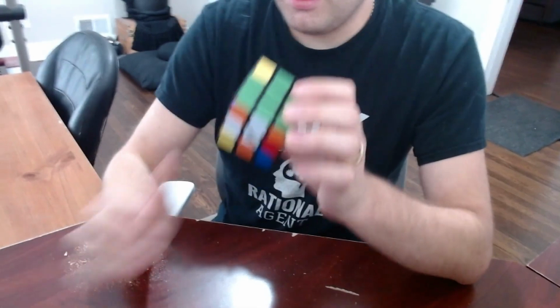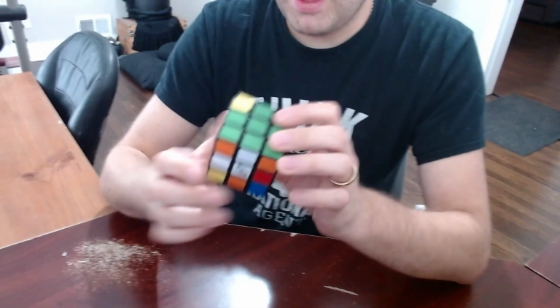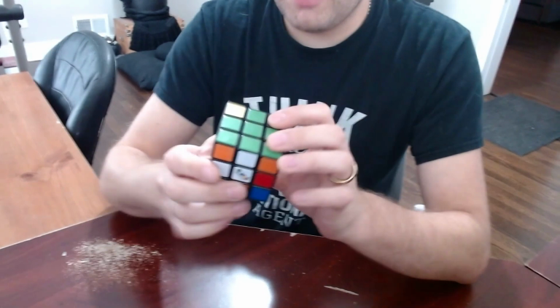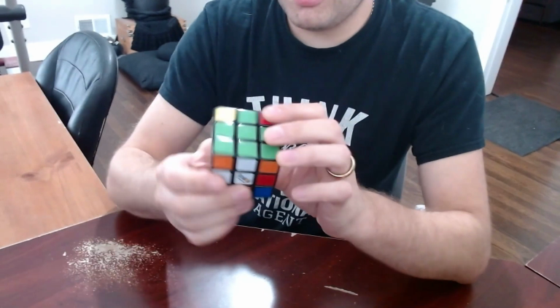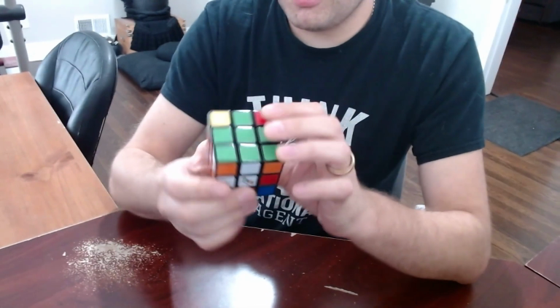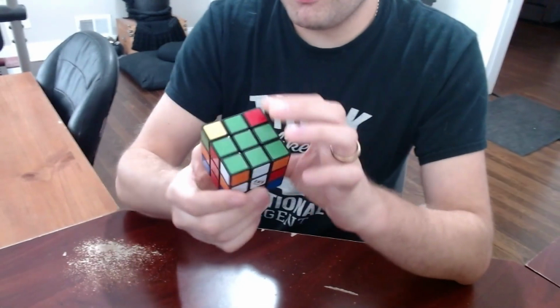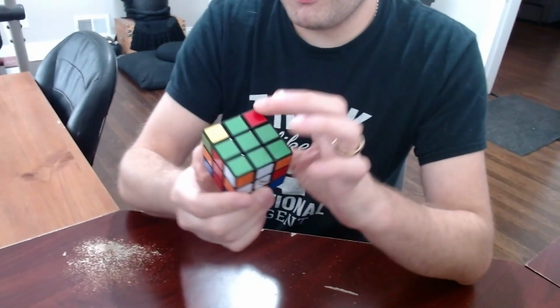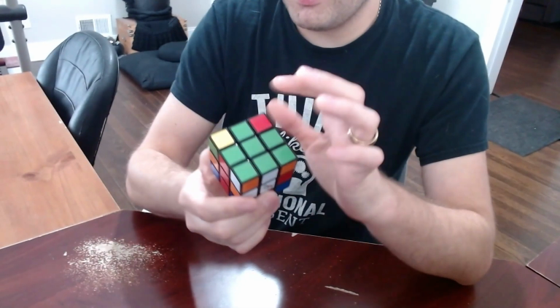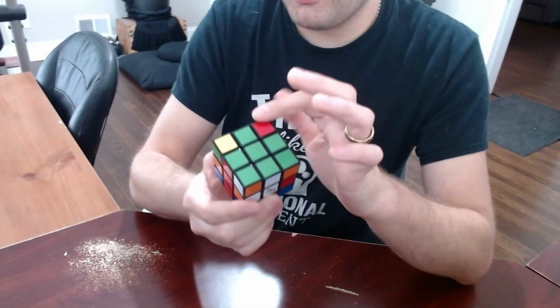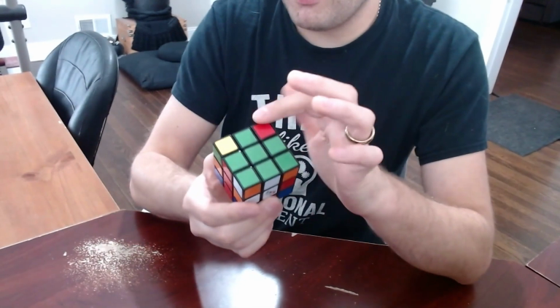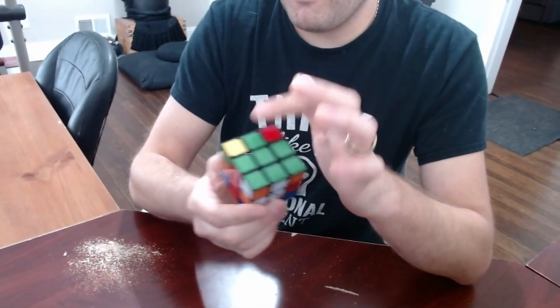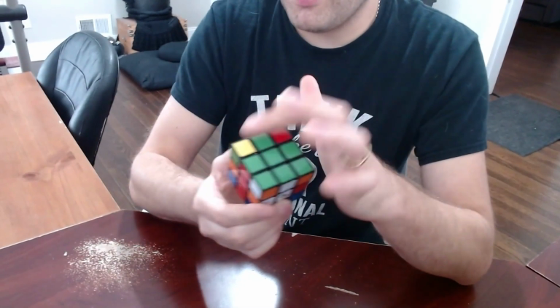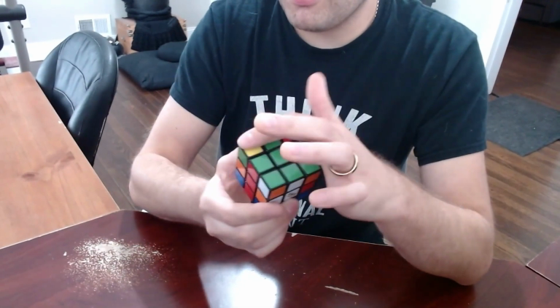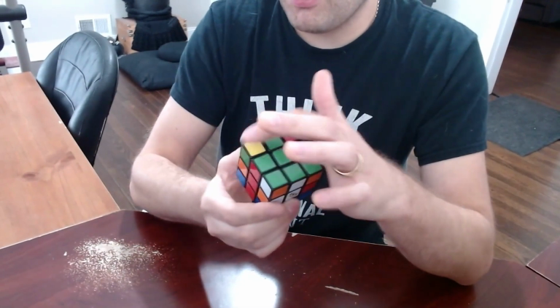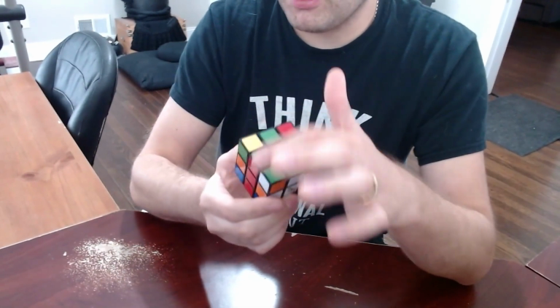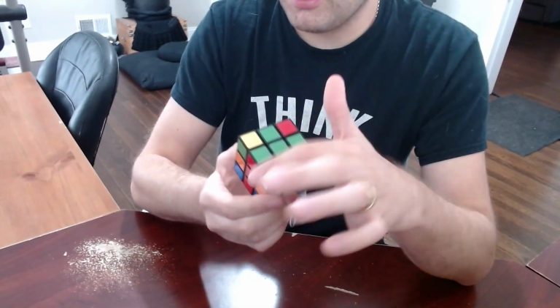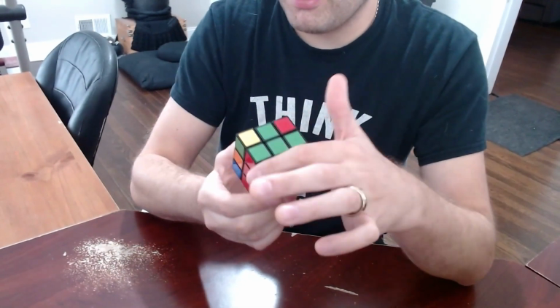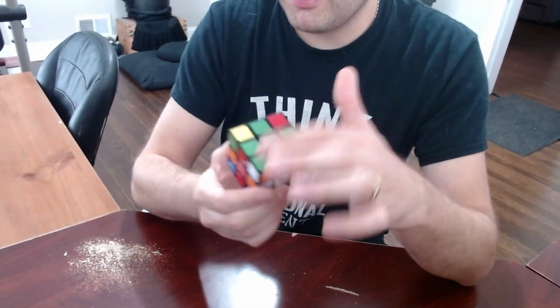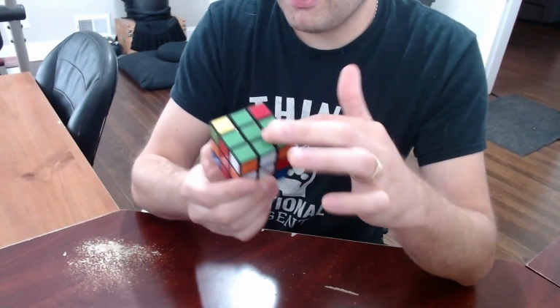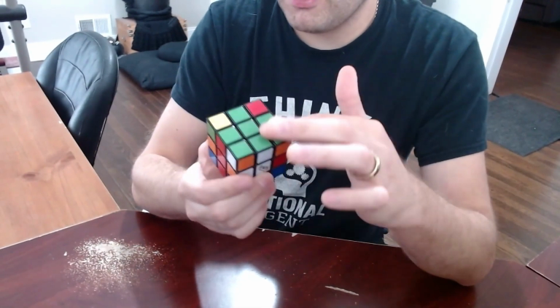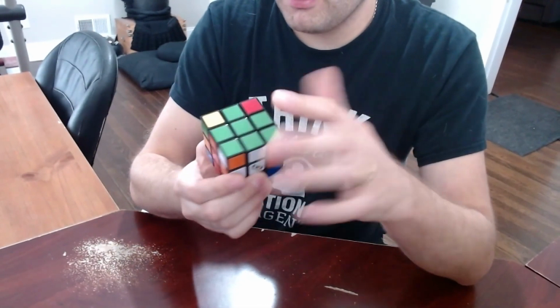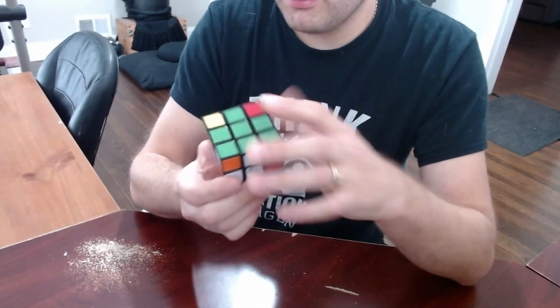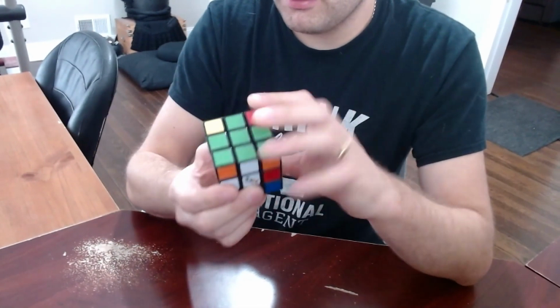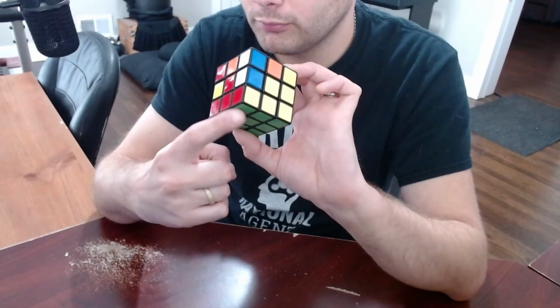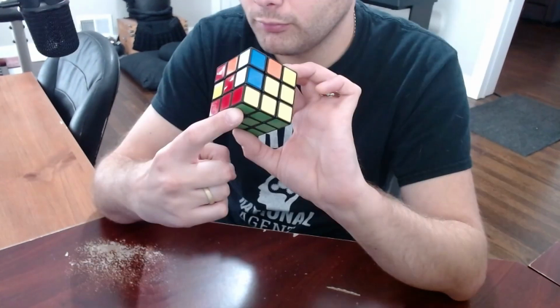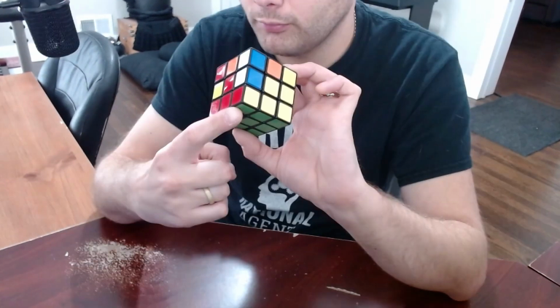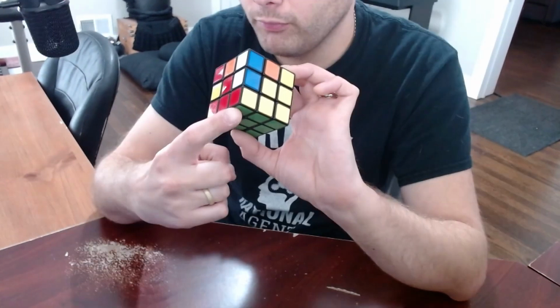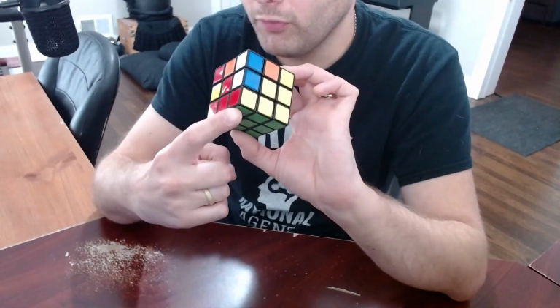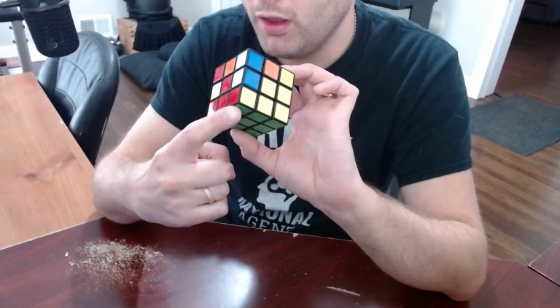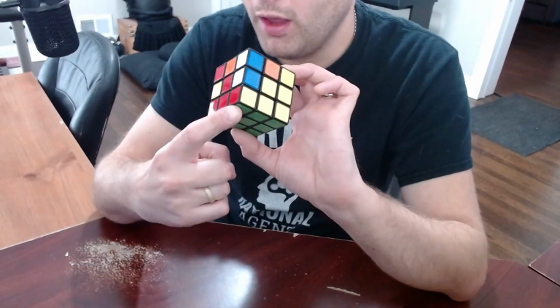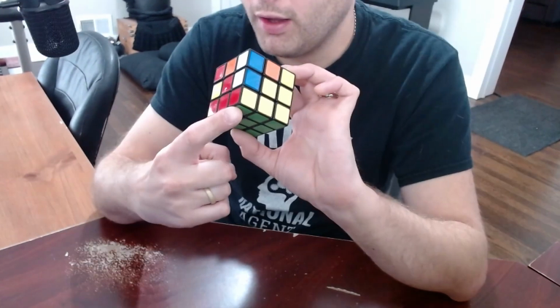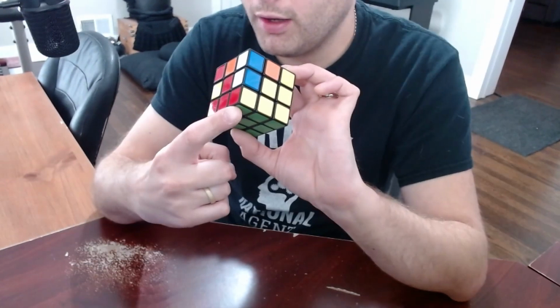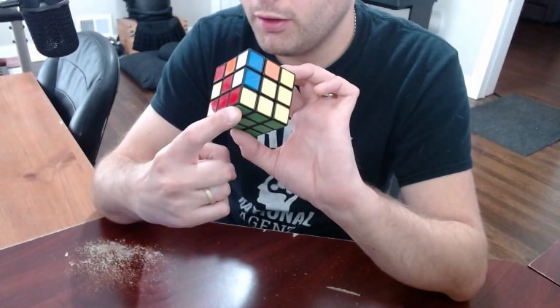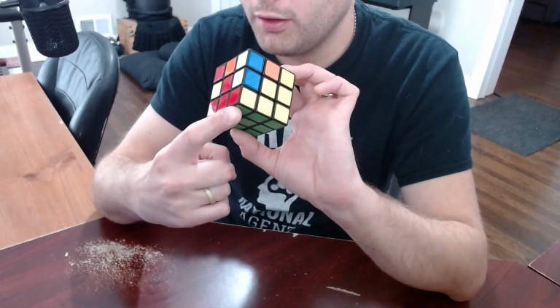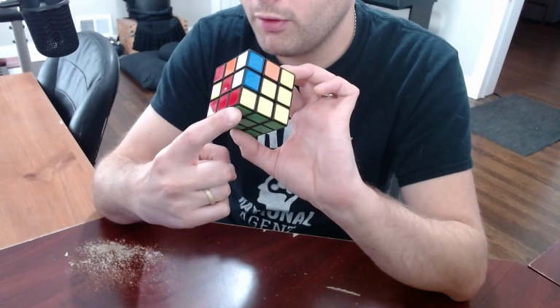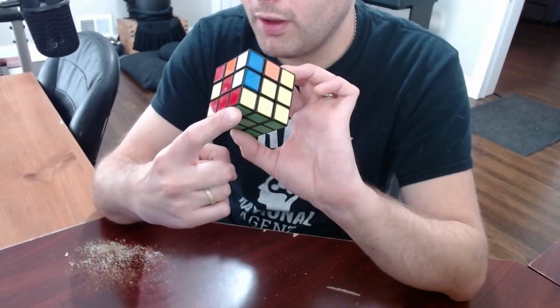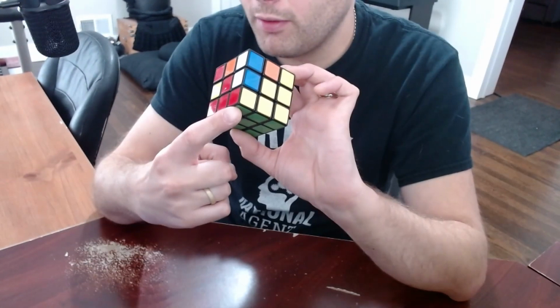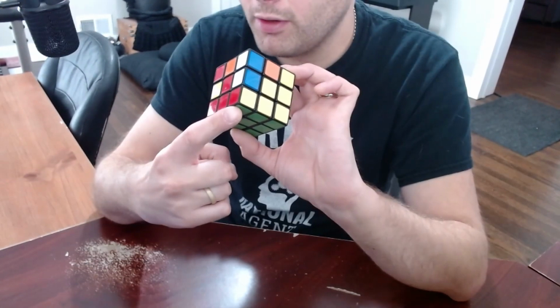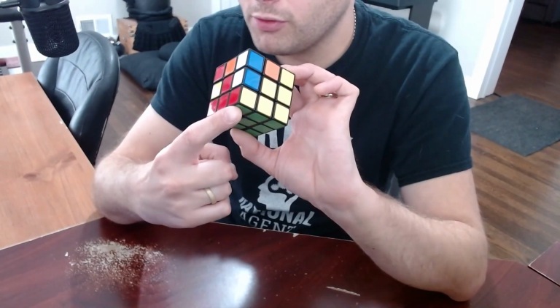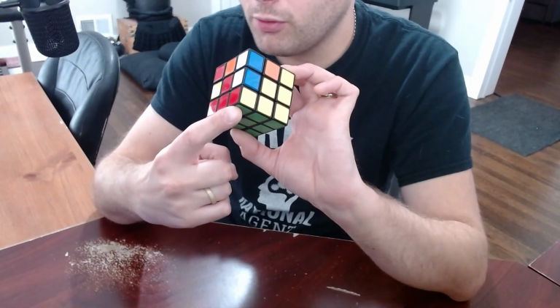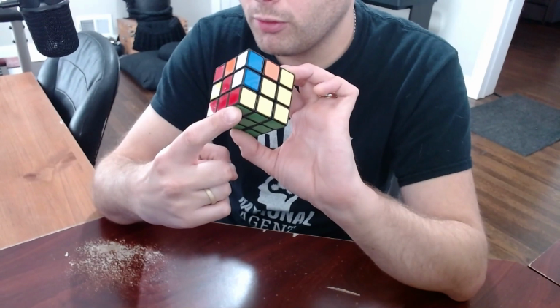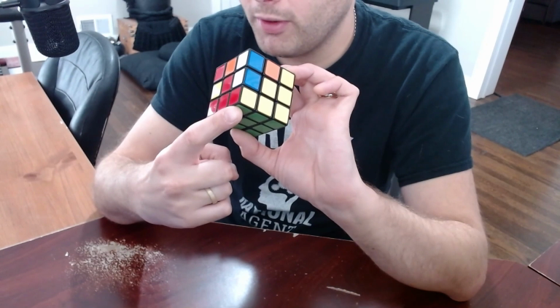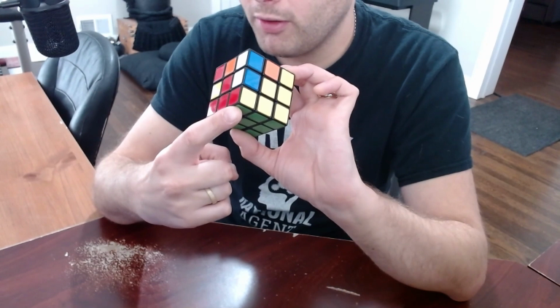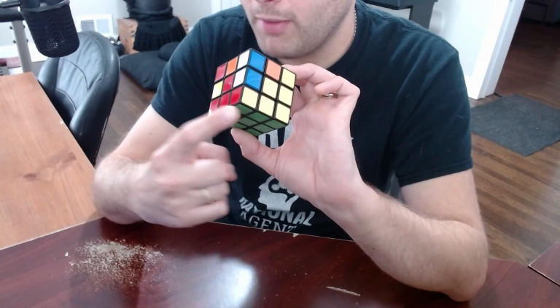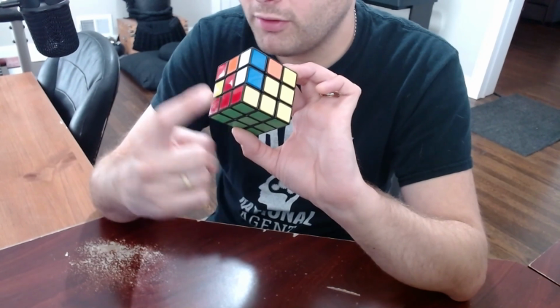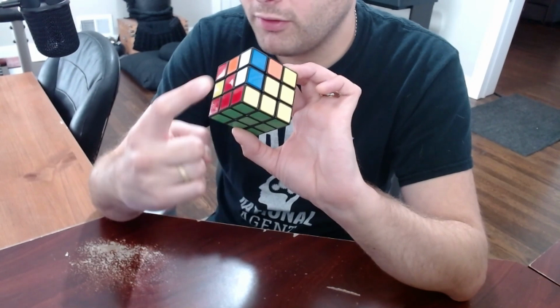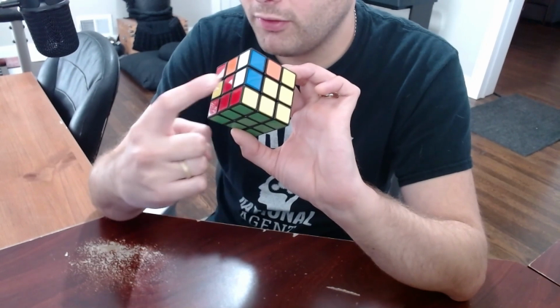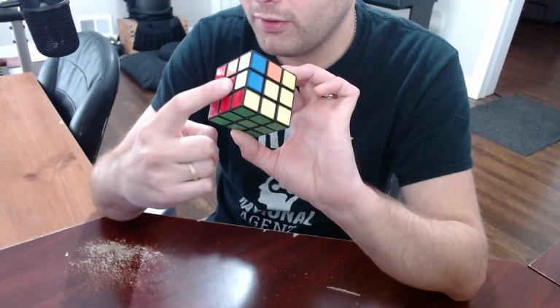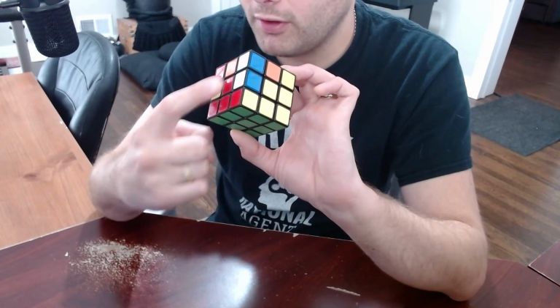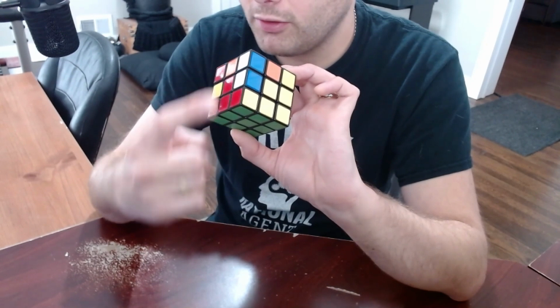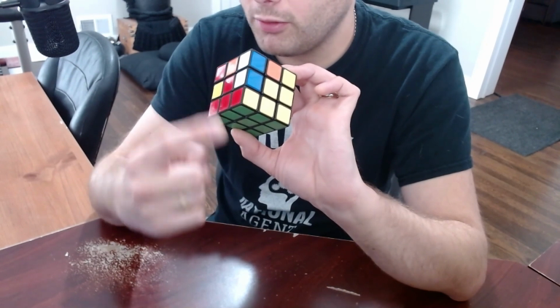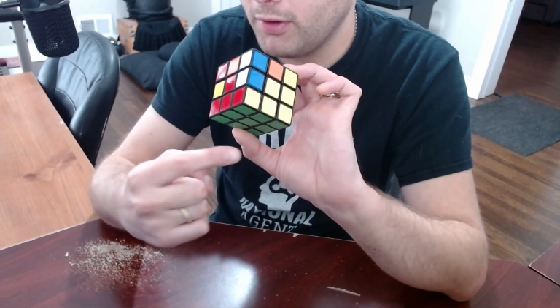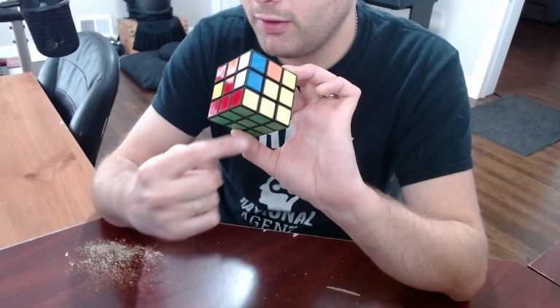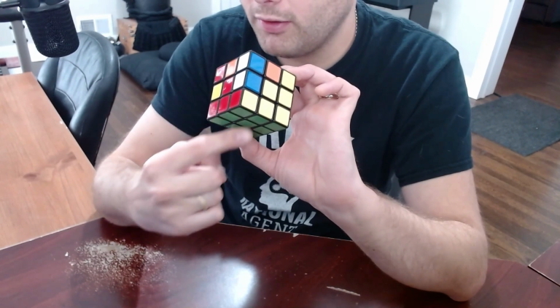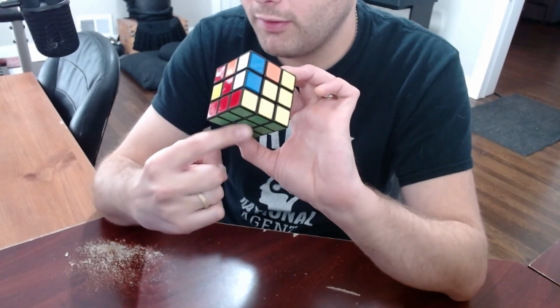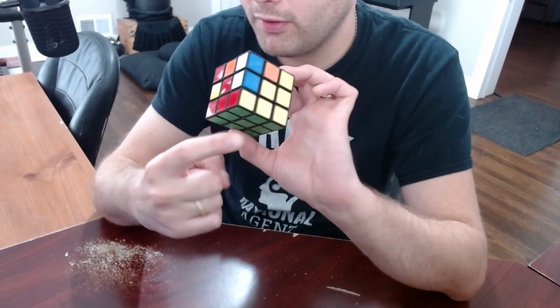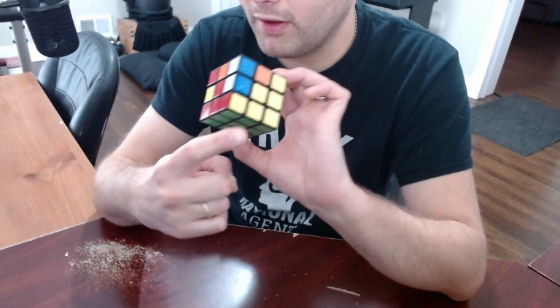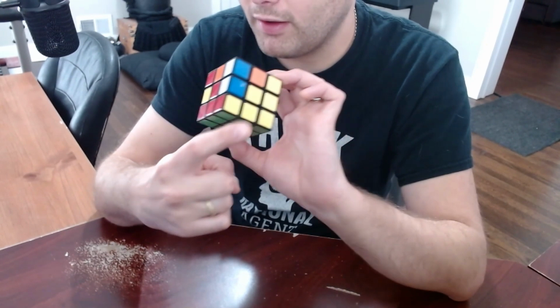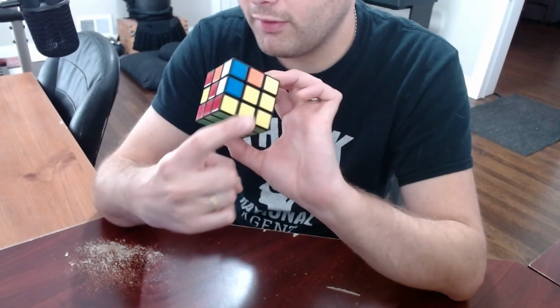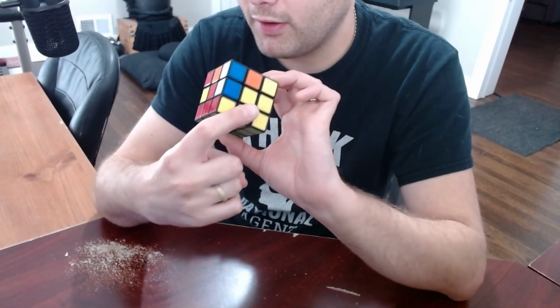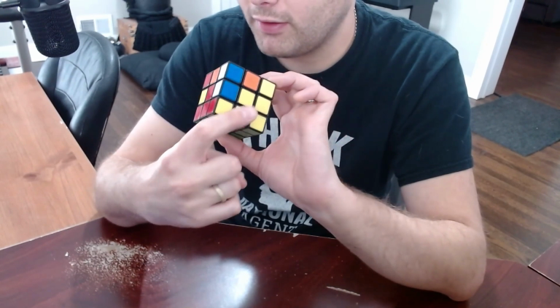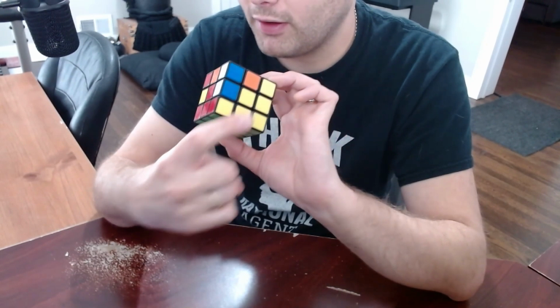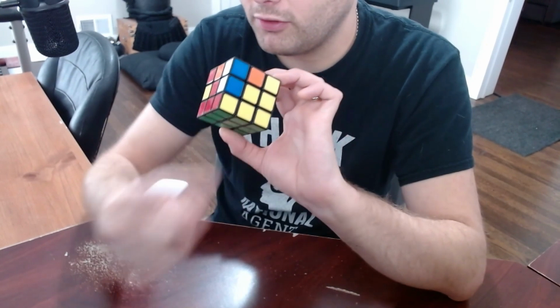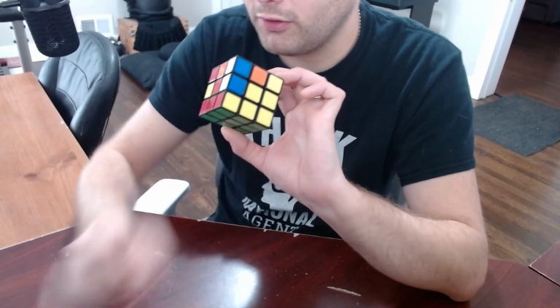Next, you're going to want to solve these corner pieces. Notice how each corner piece matches the center pieces of the sides that it touches.